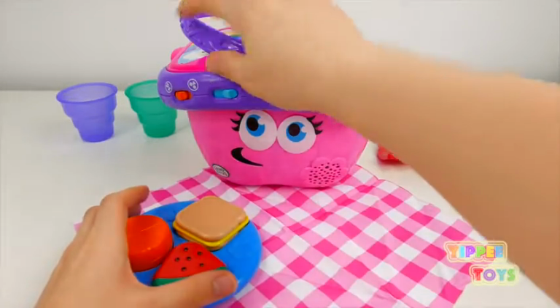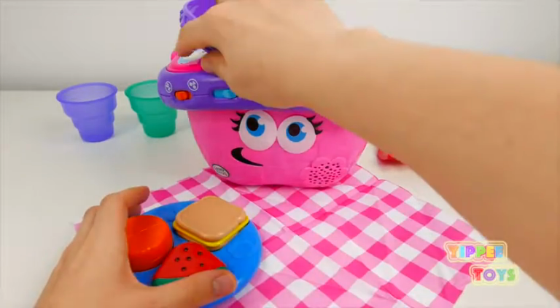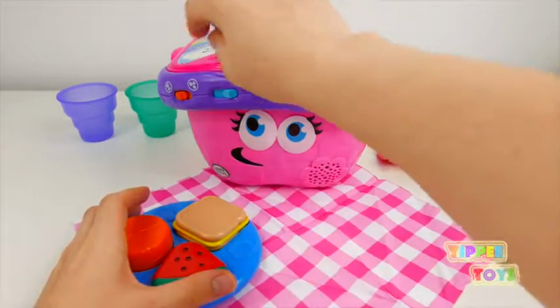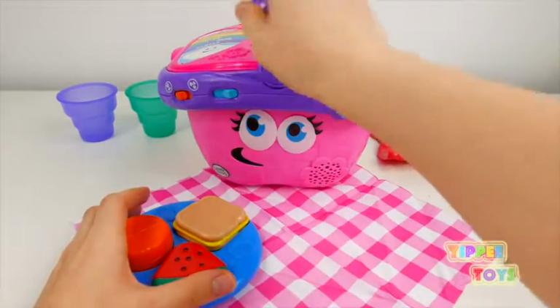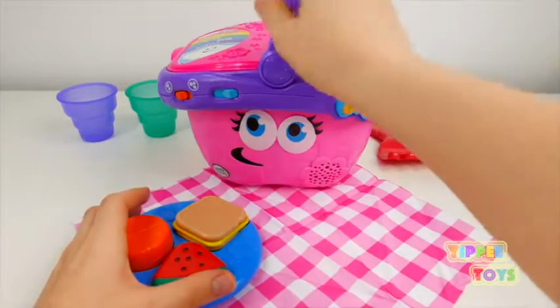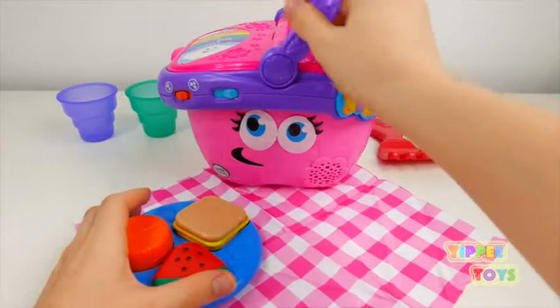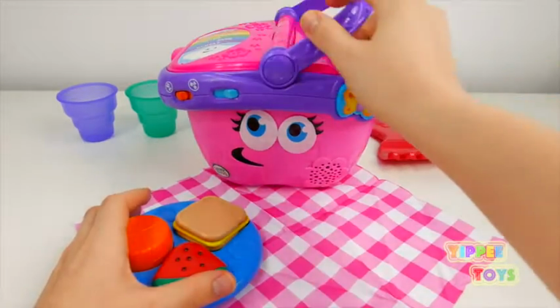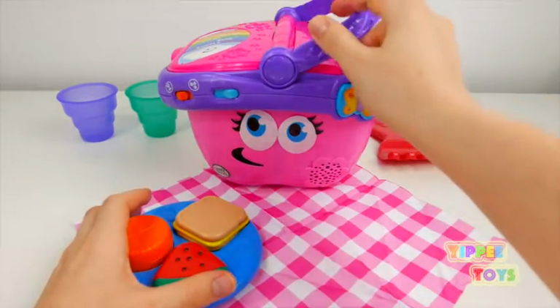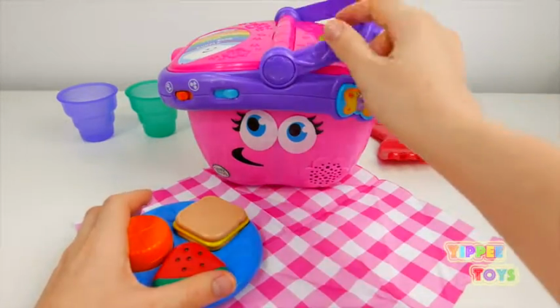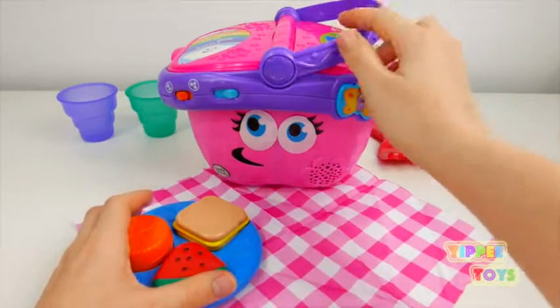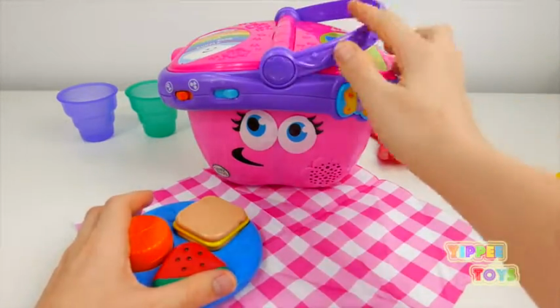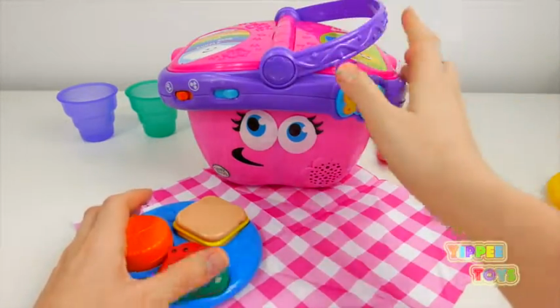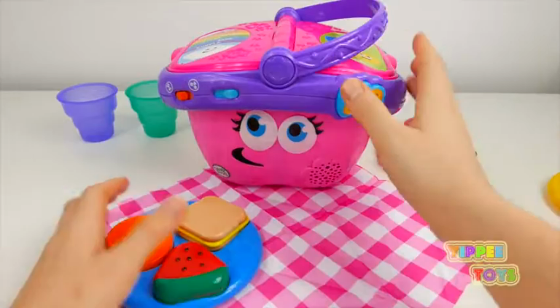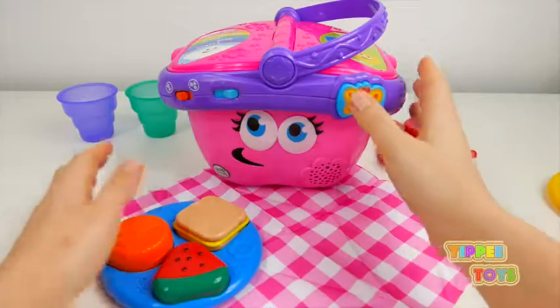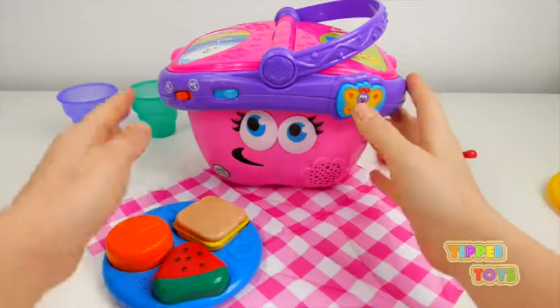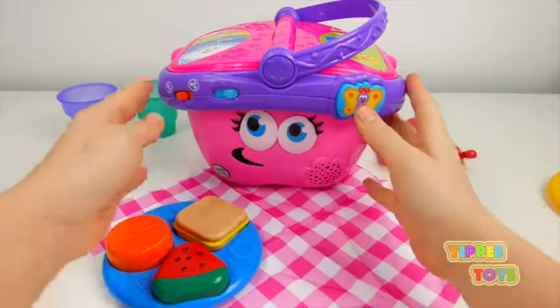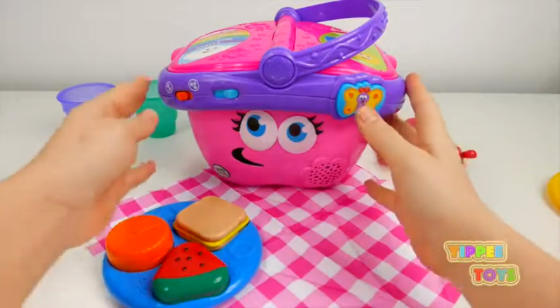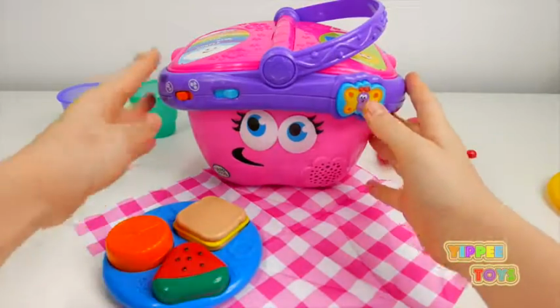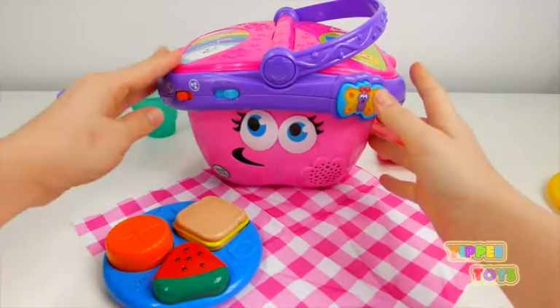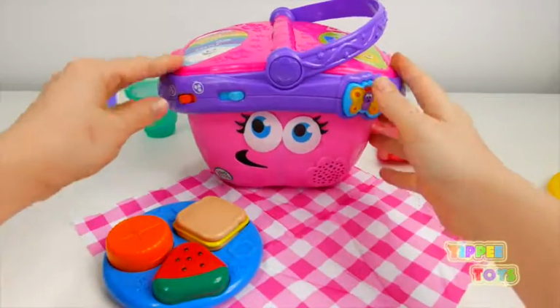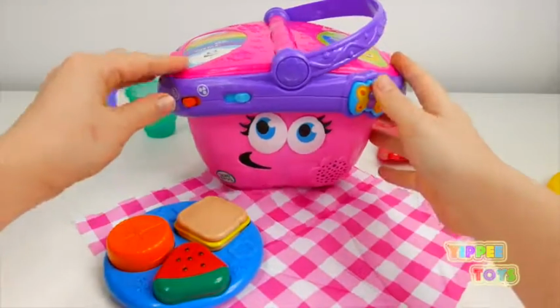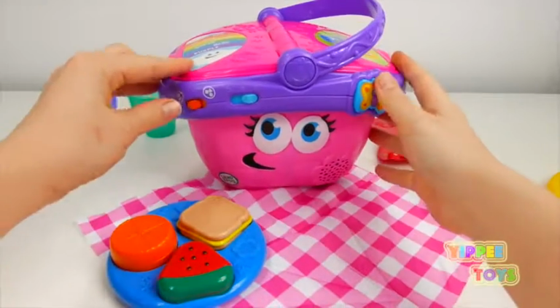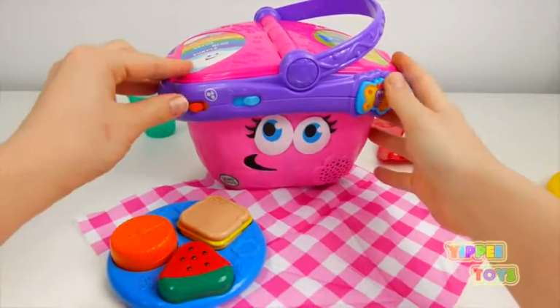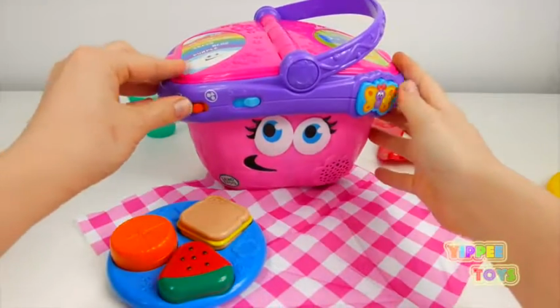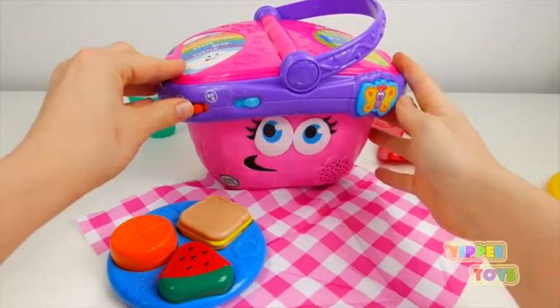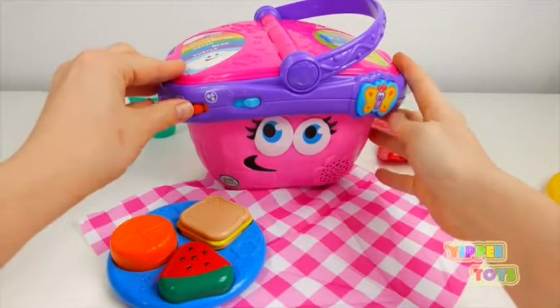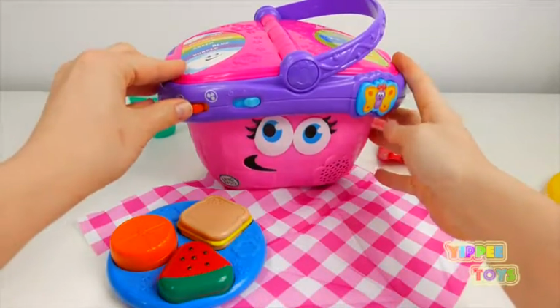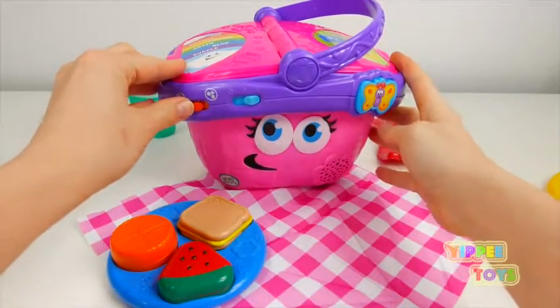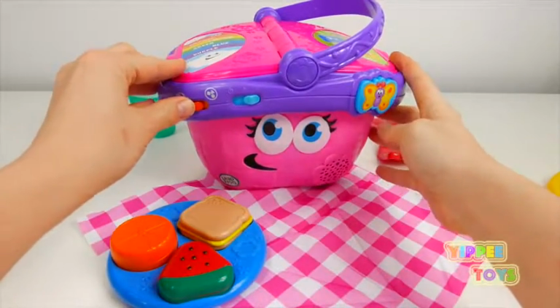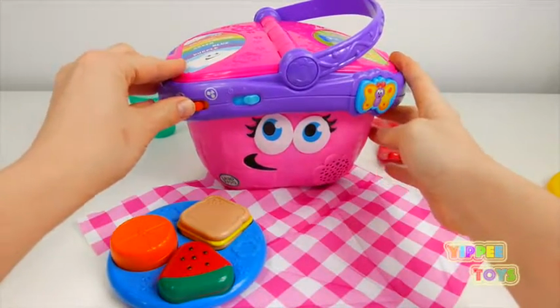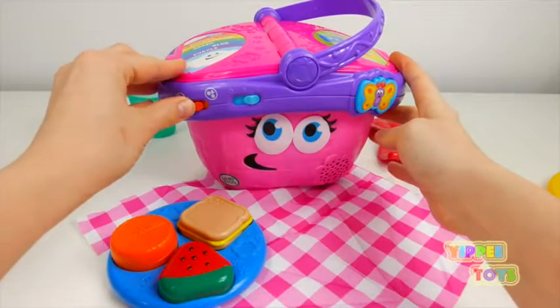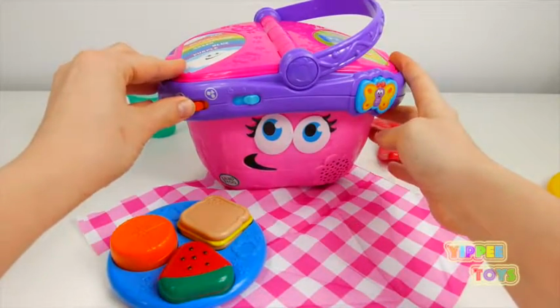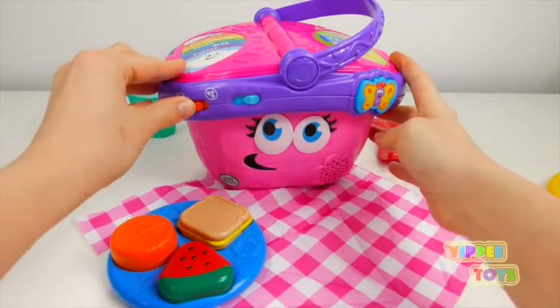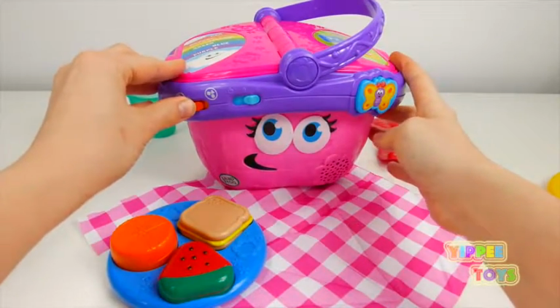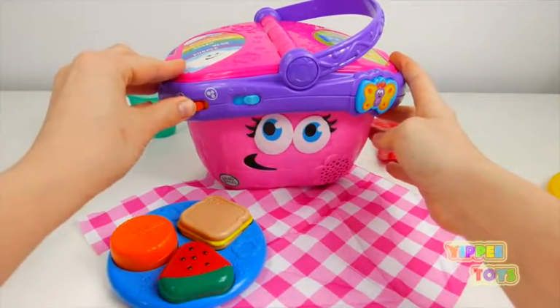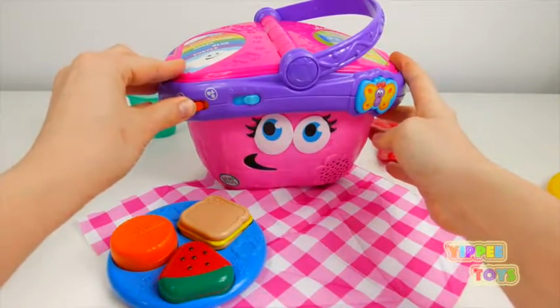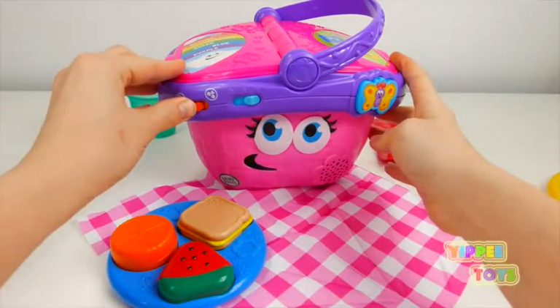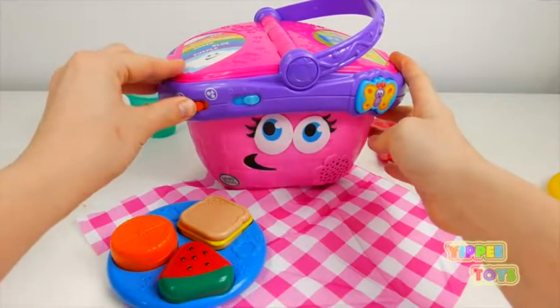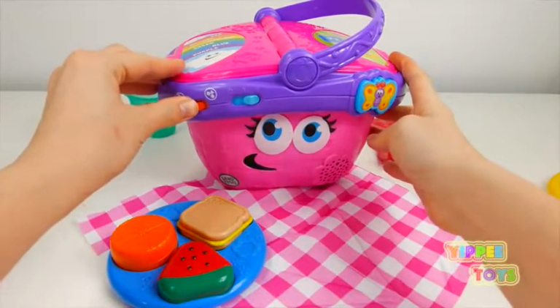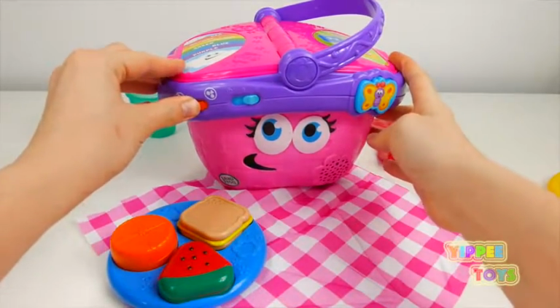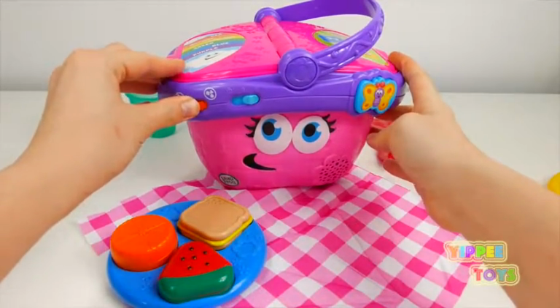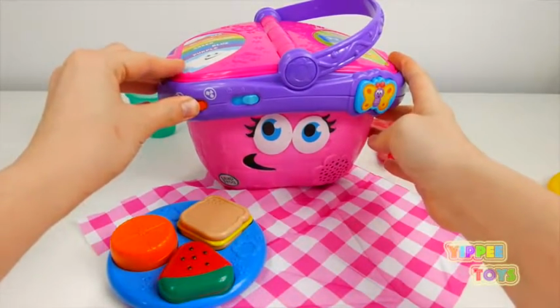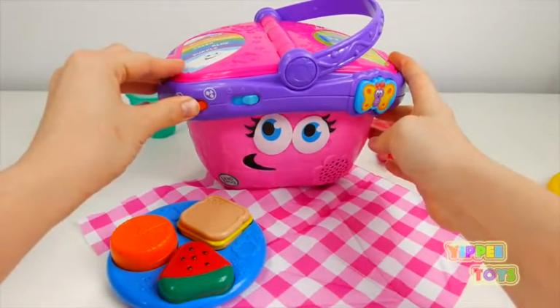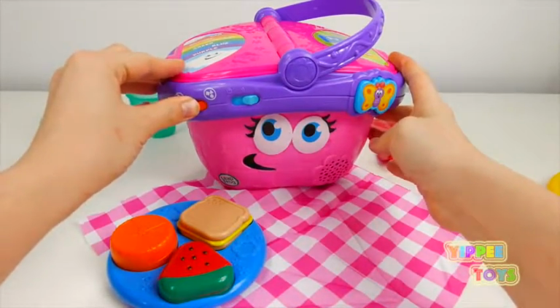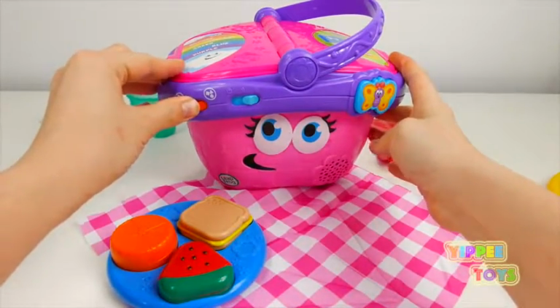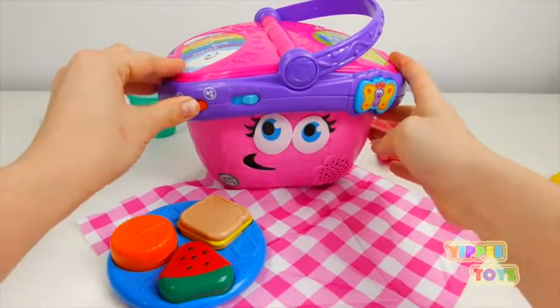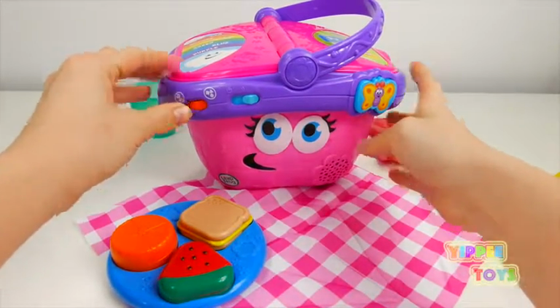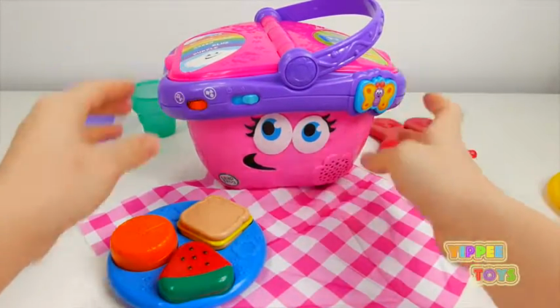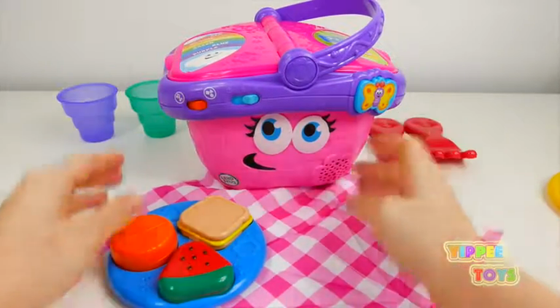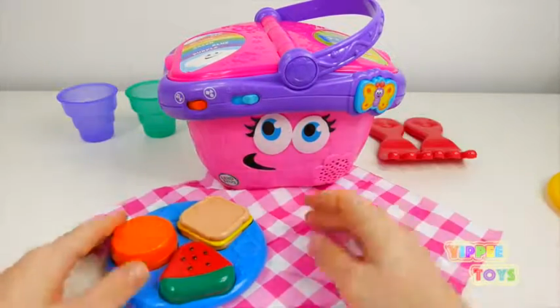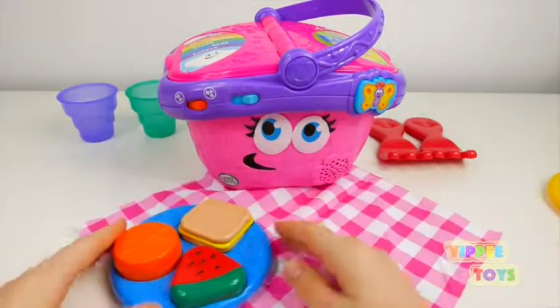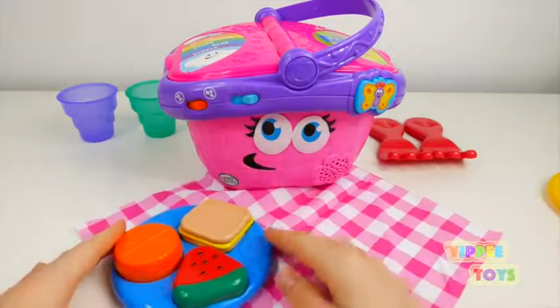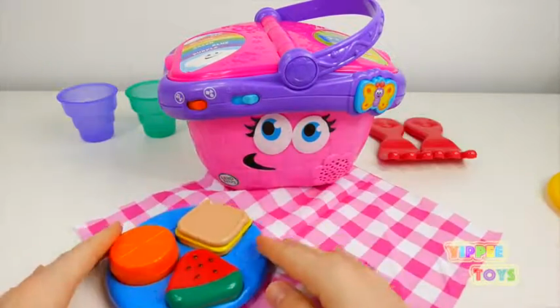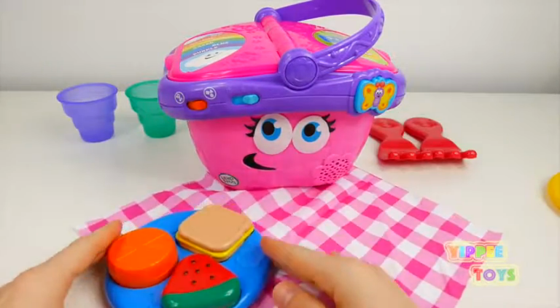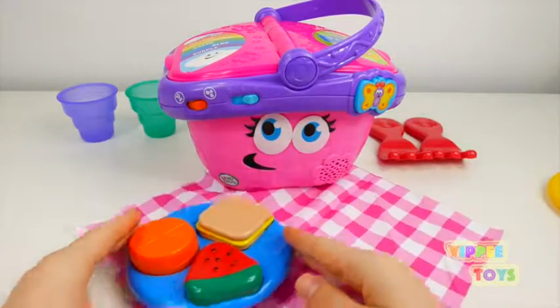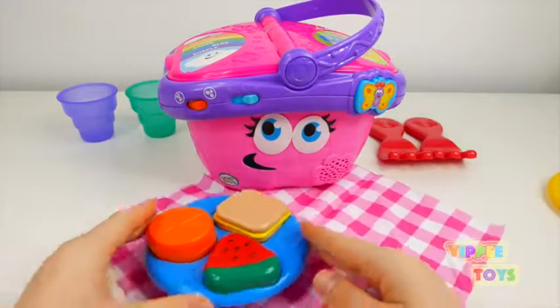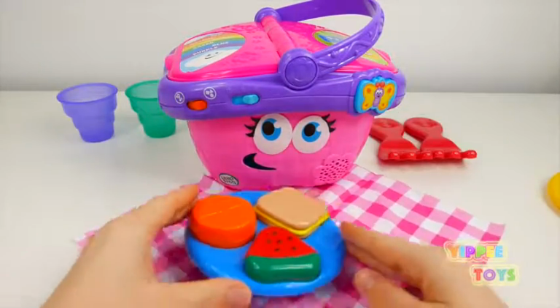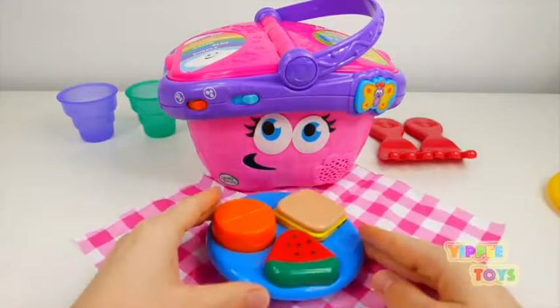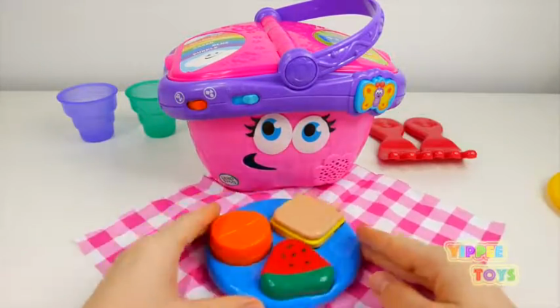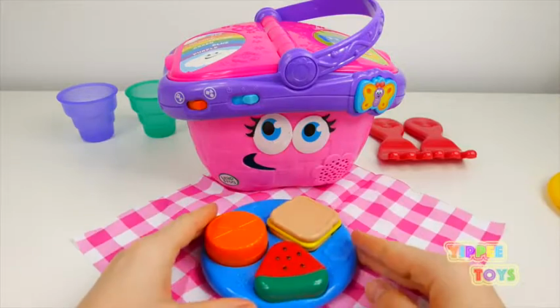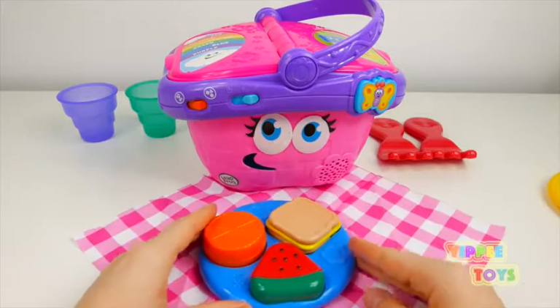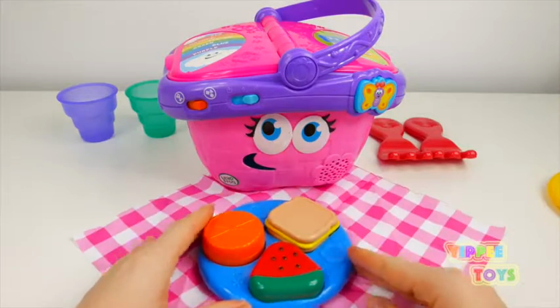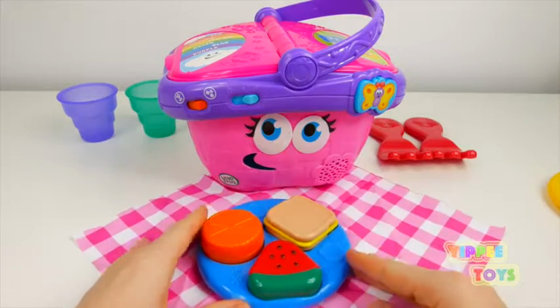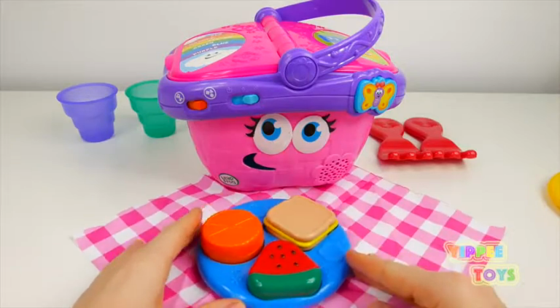Triangle — three sides. One, two, three. Let's go on a picnic.